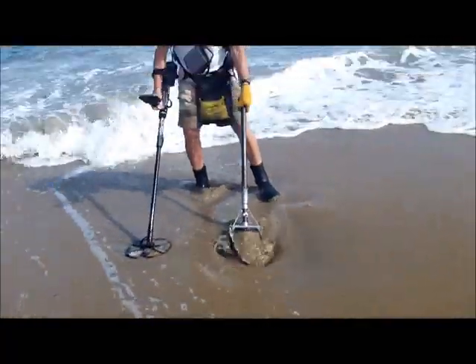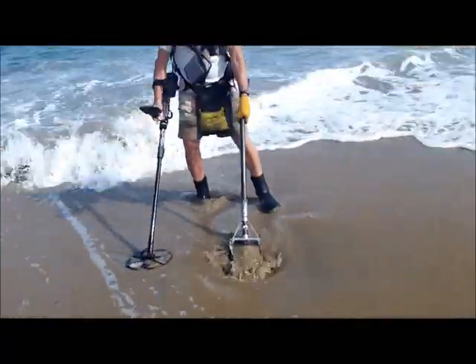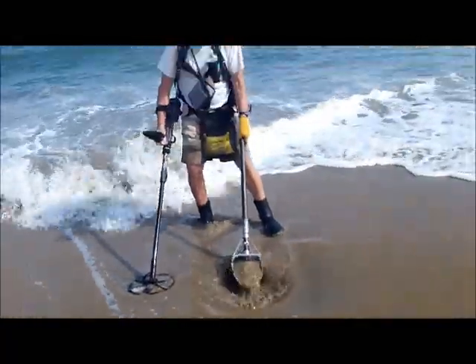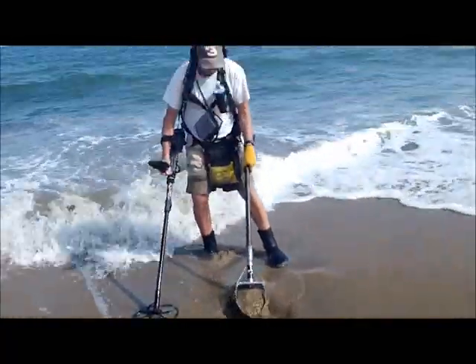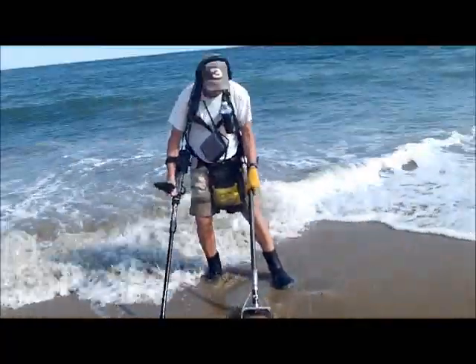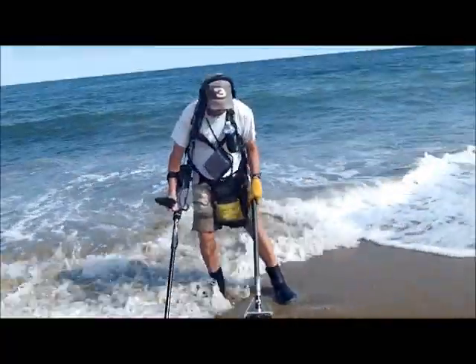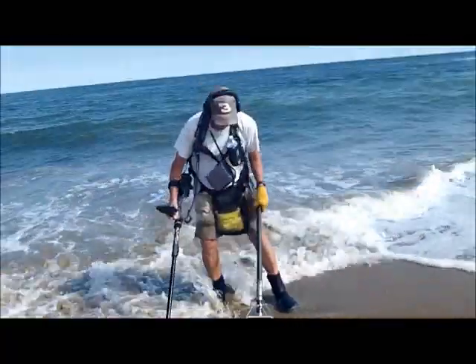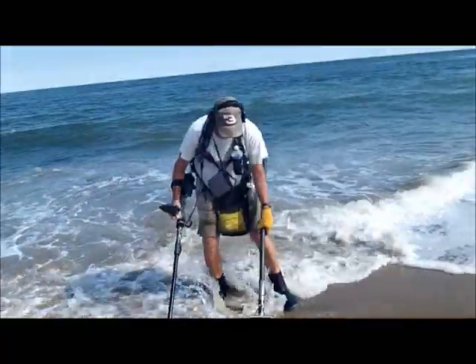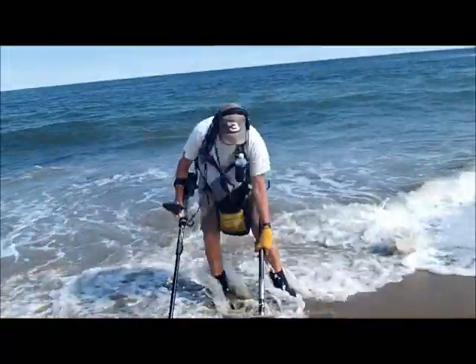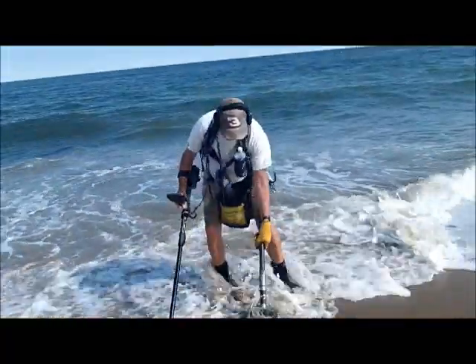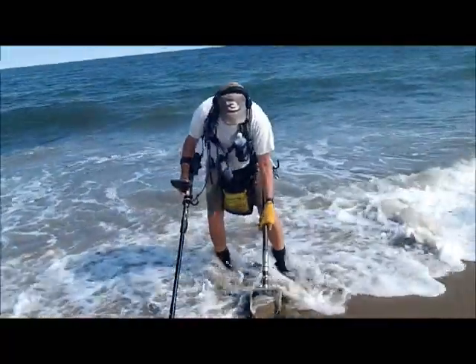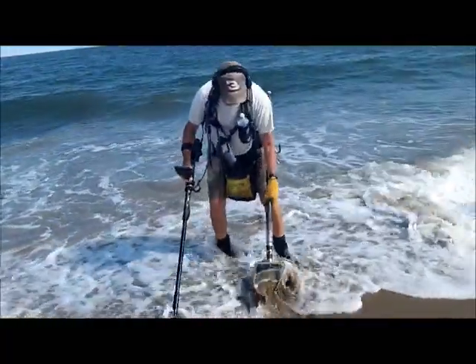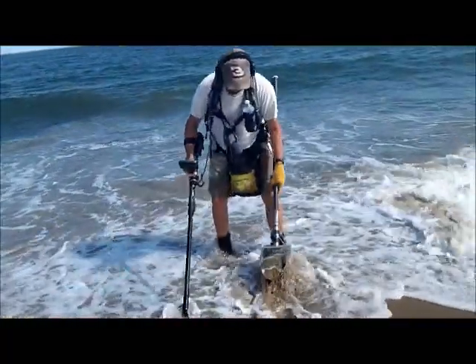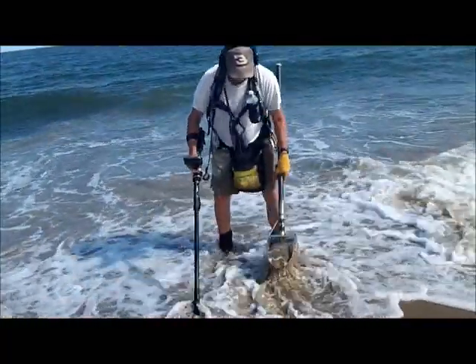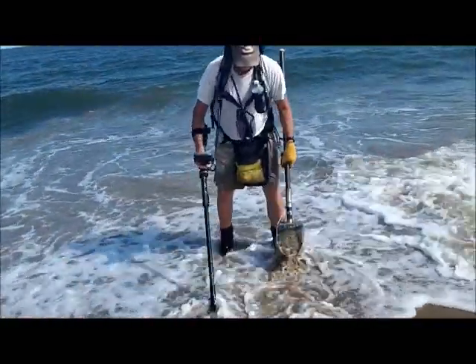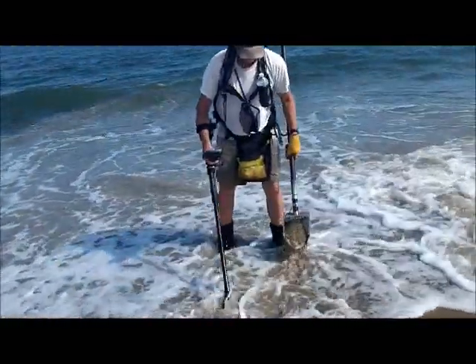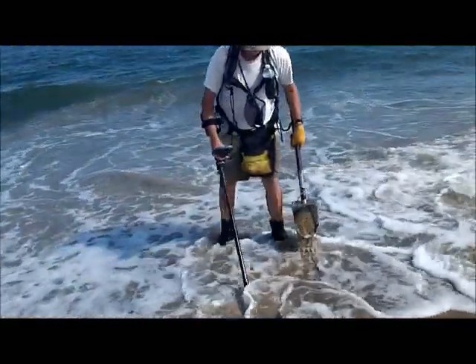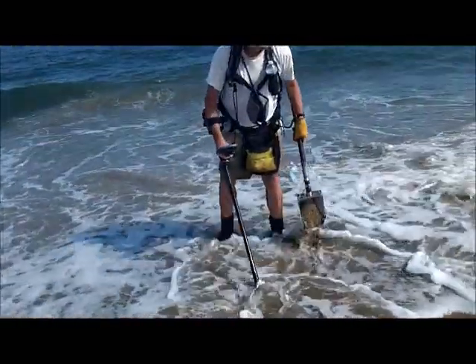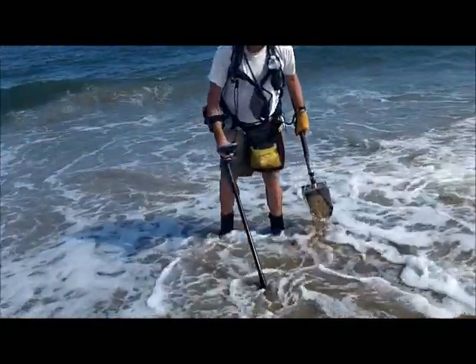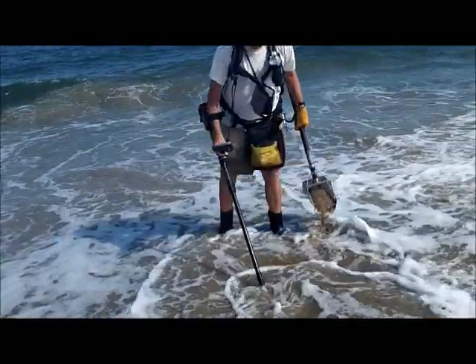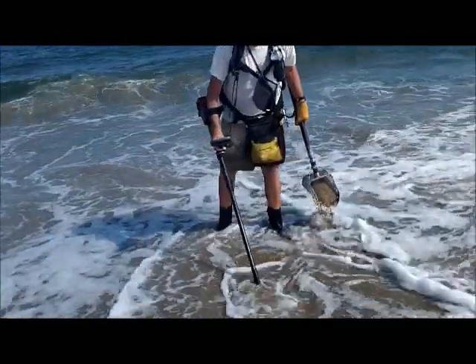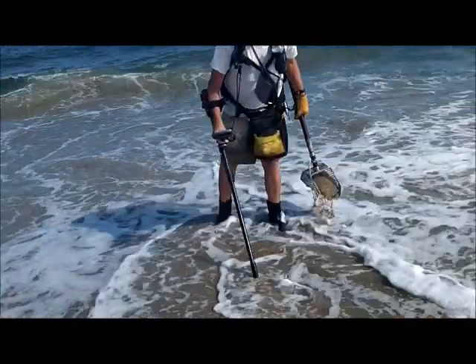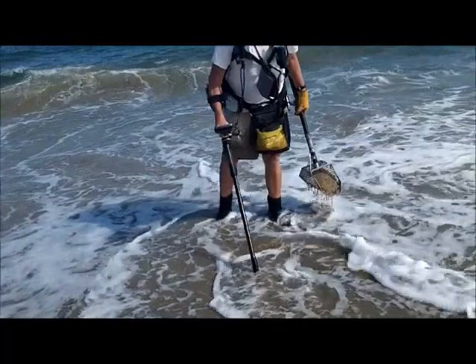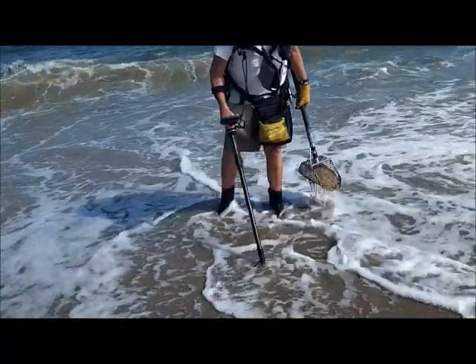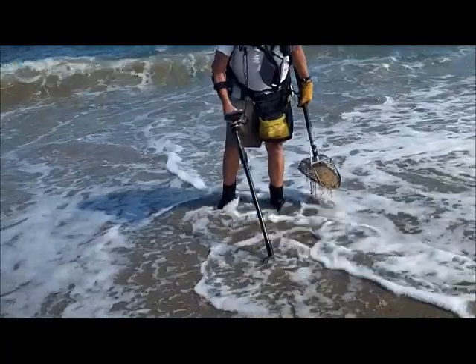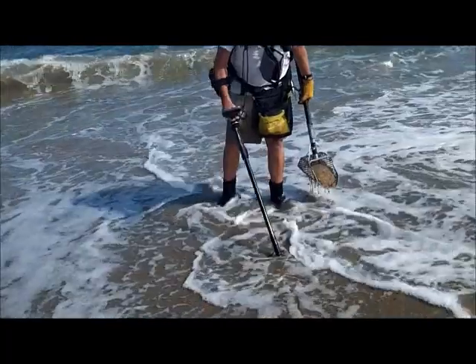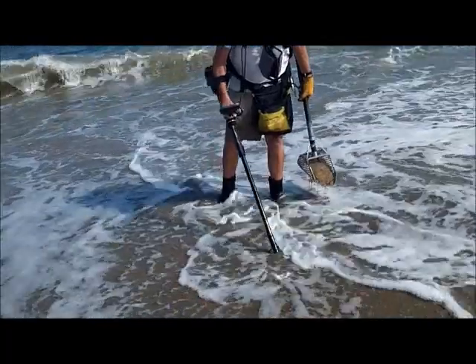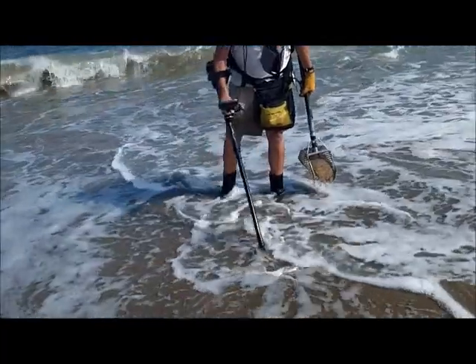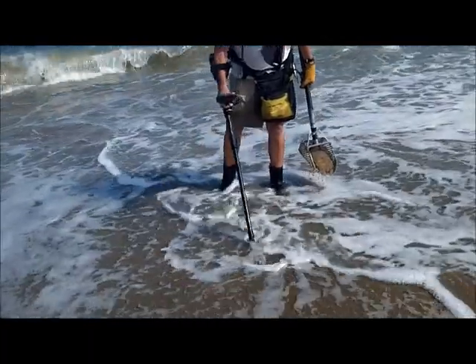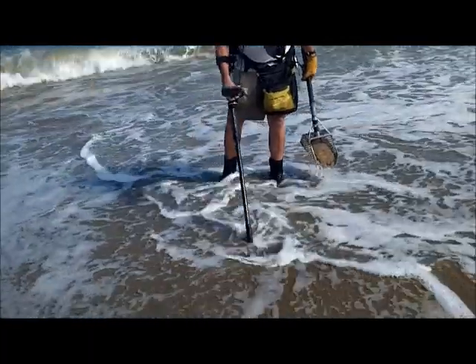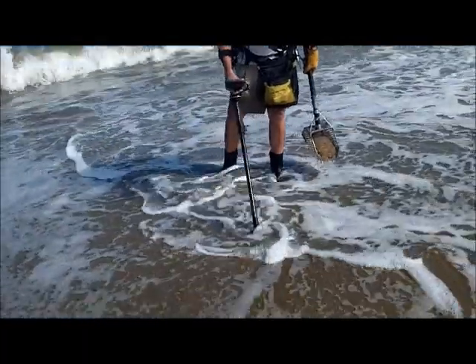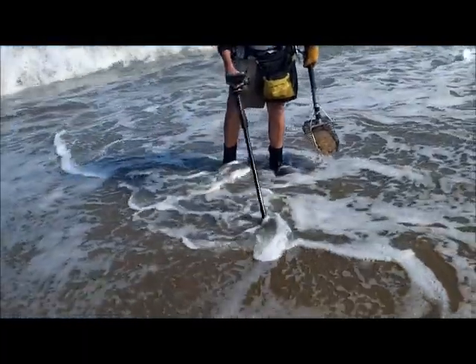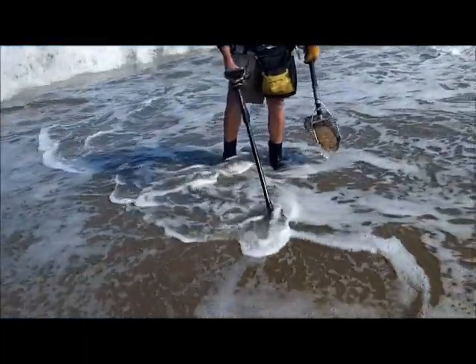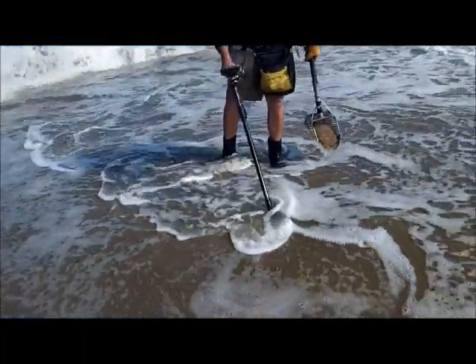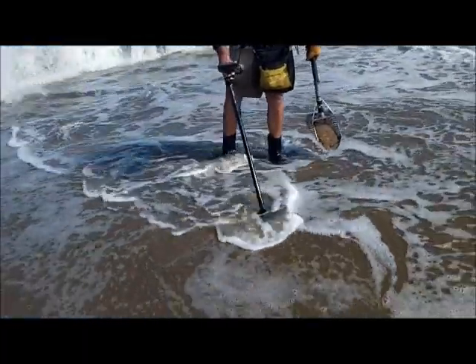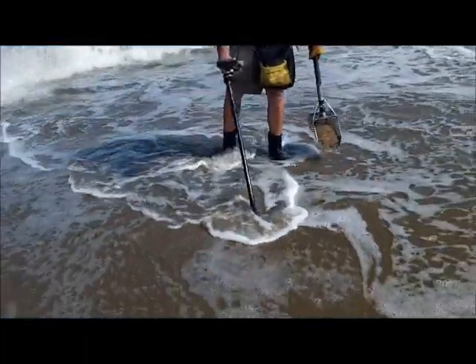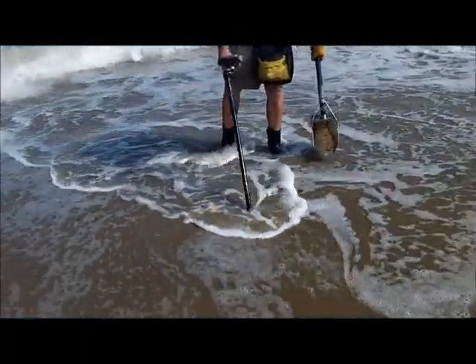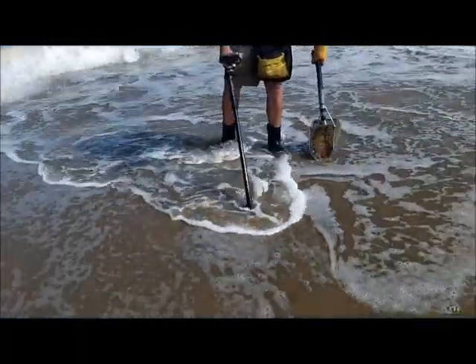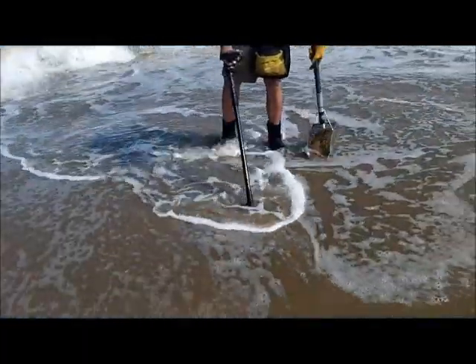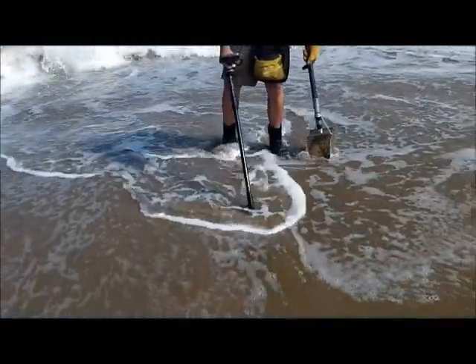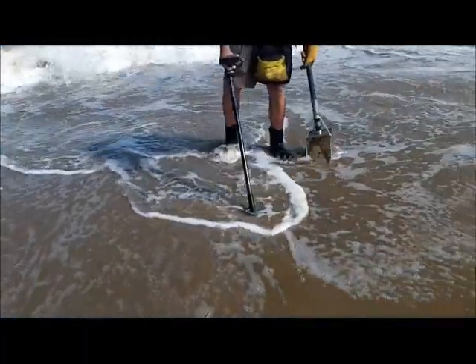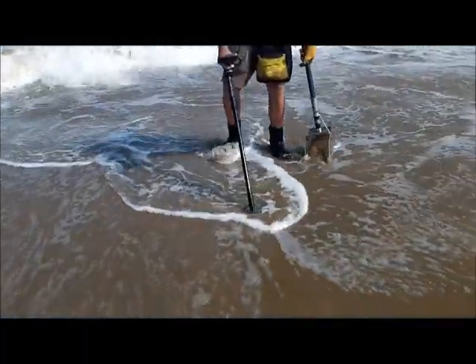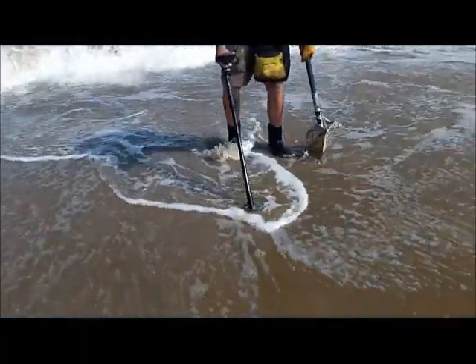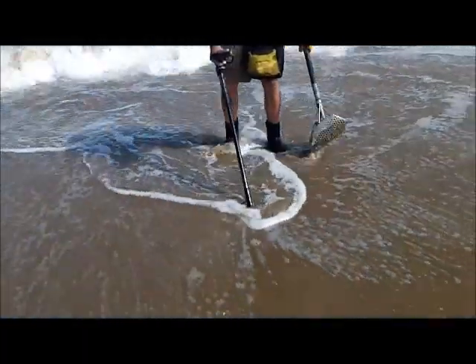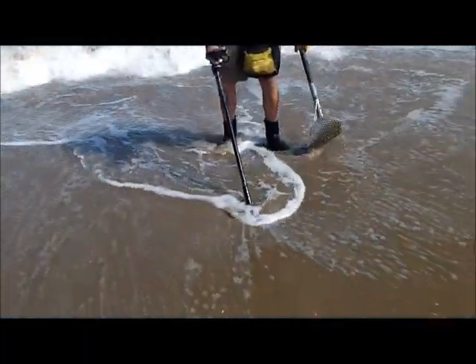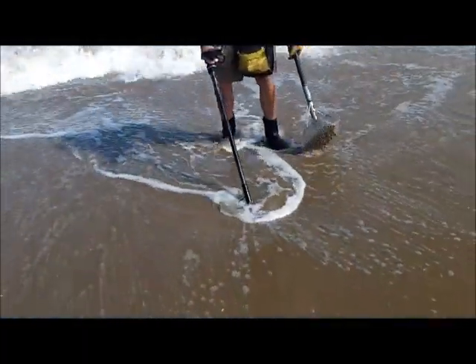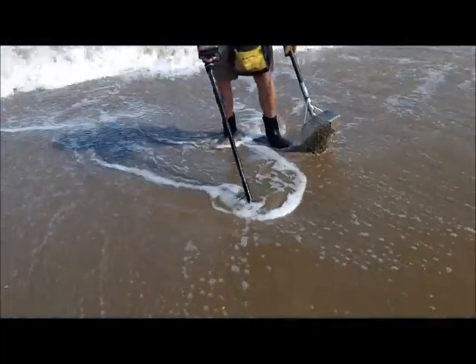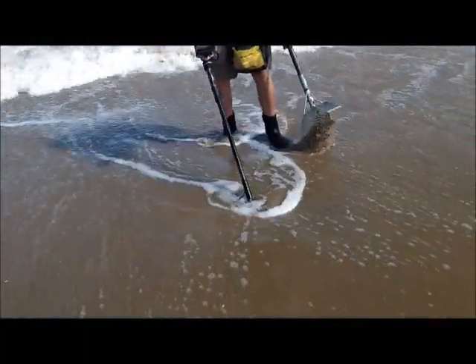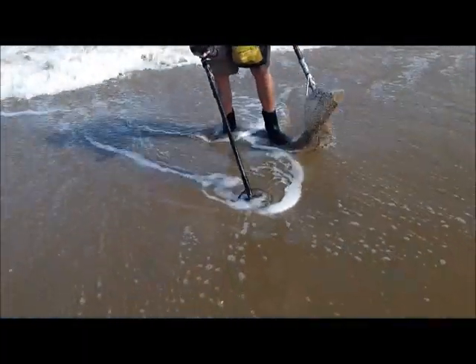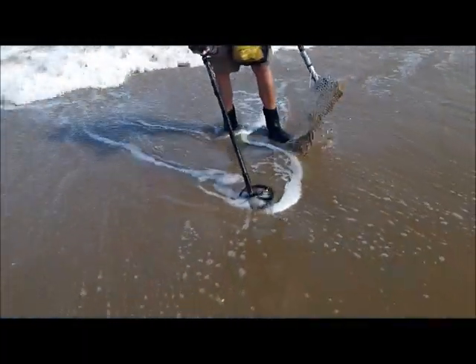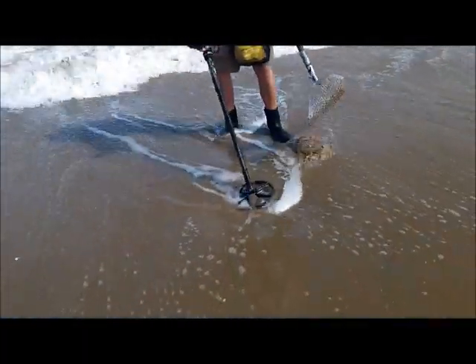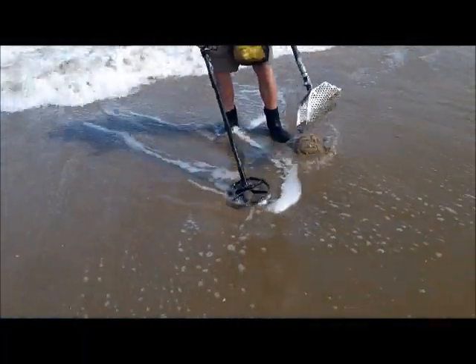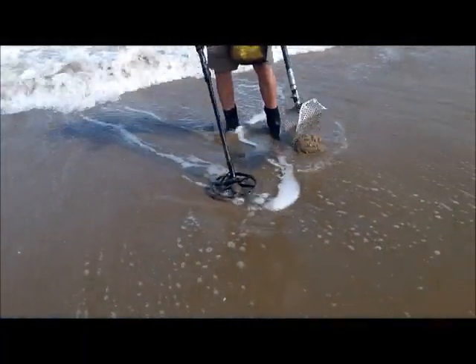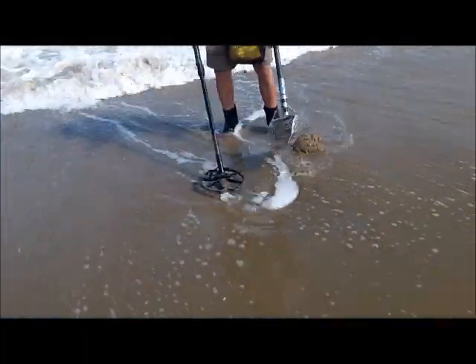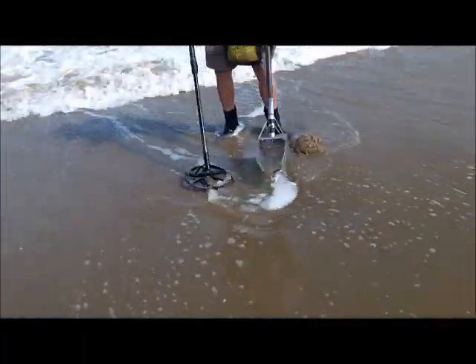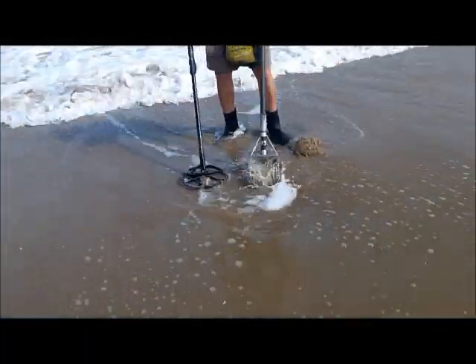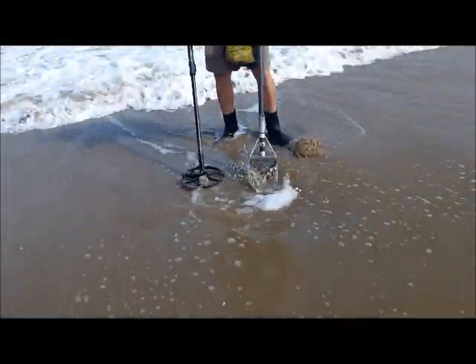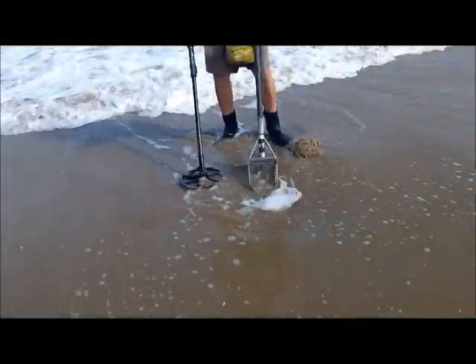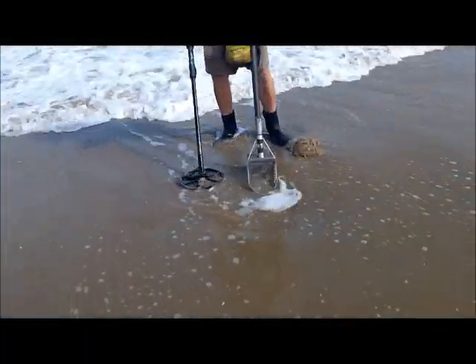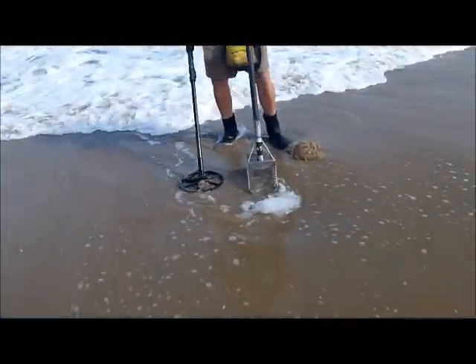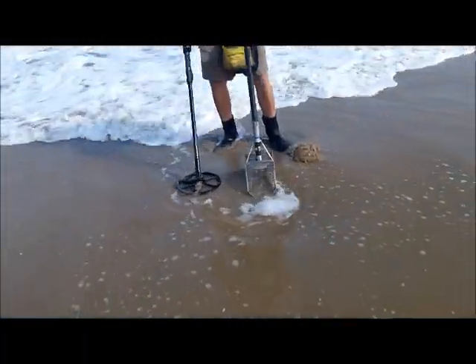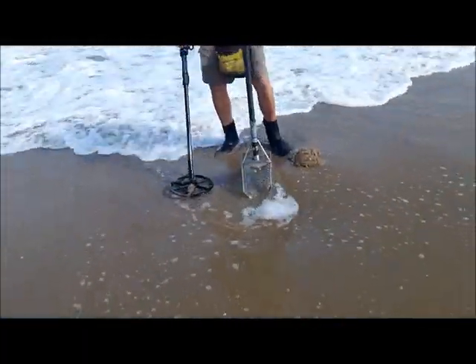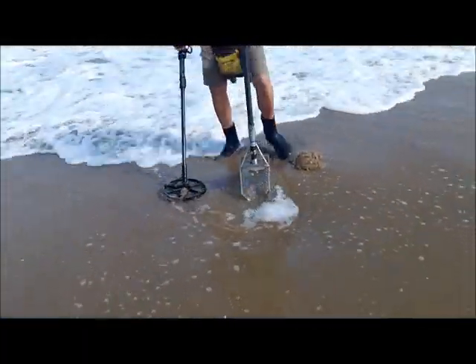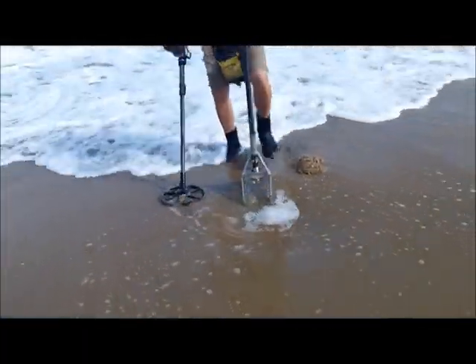Stuff is deep today. What we've dug has been deep. I think I've got eight pennies, a dime and a quarter so far, and a little brass rivet.